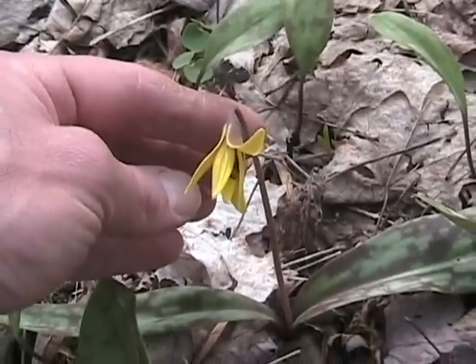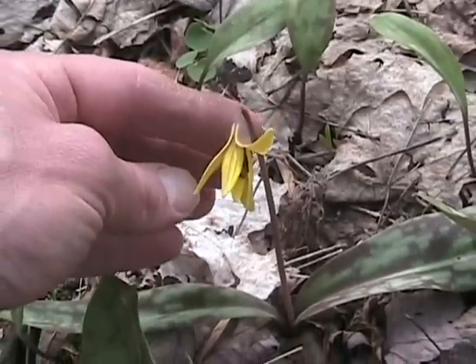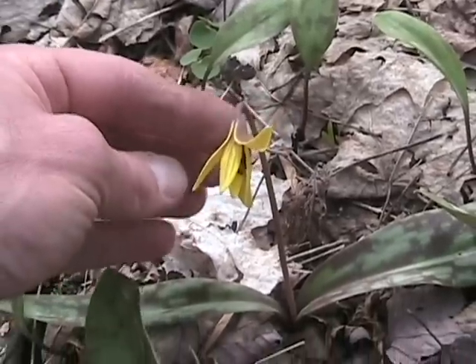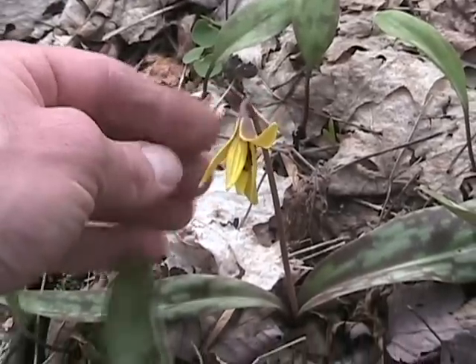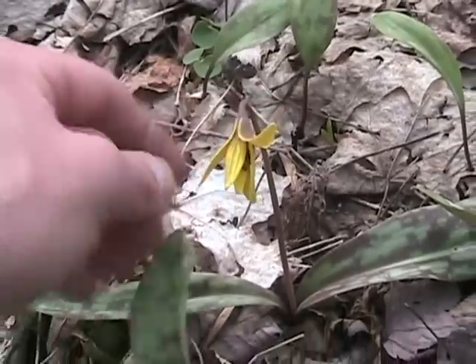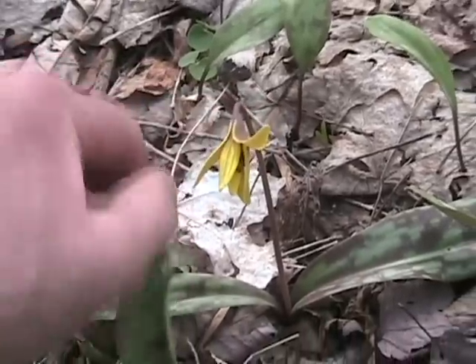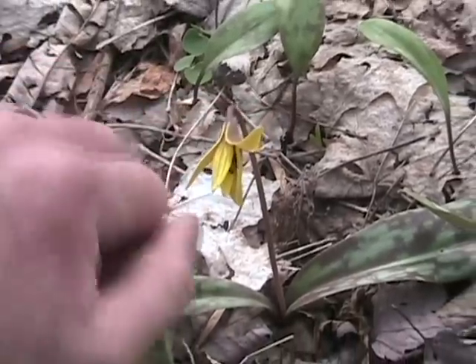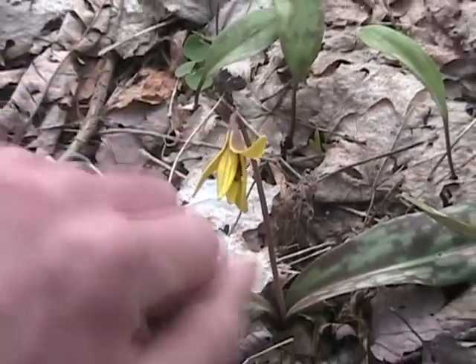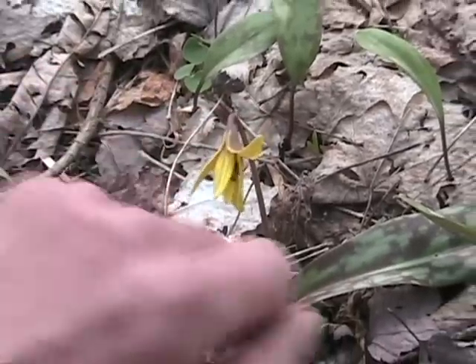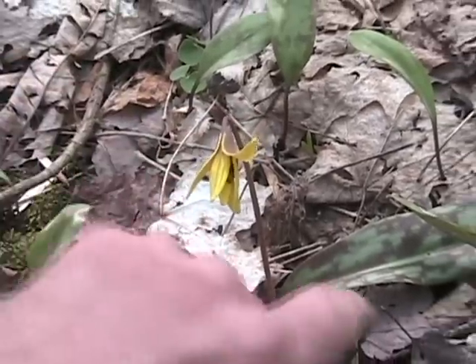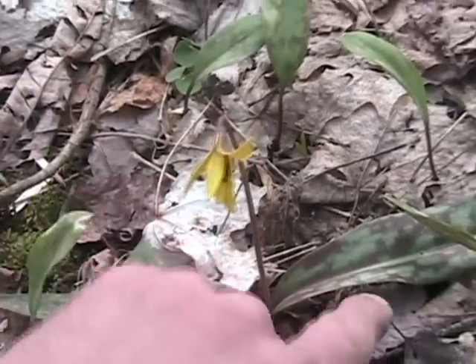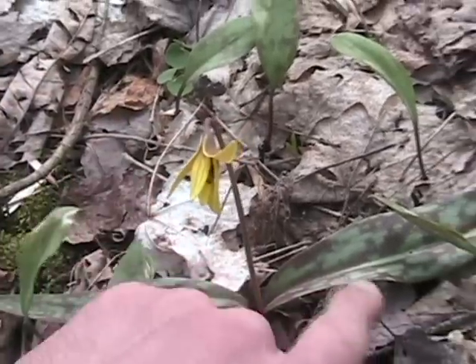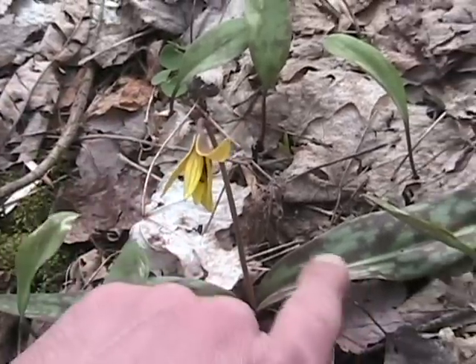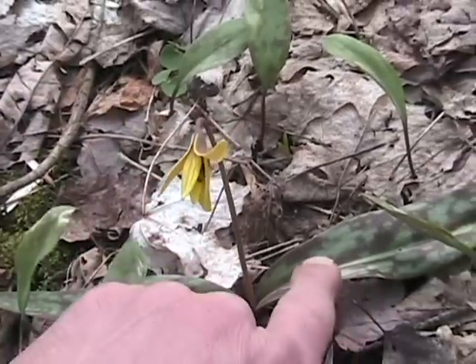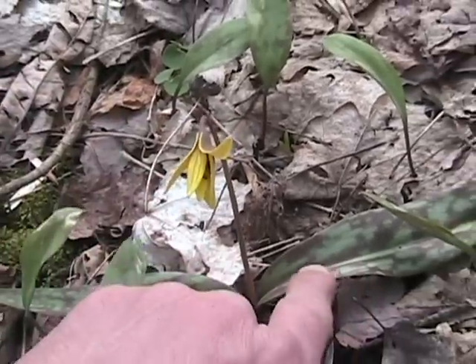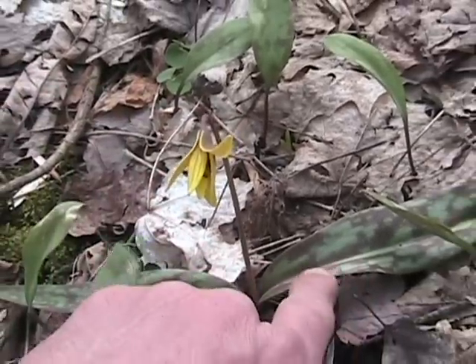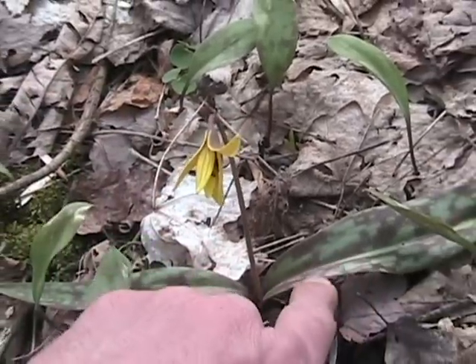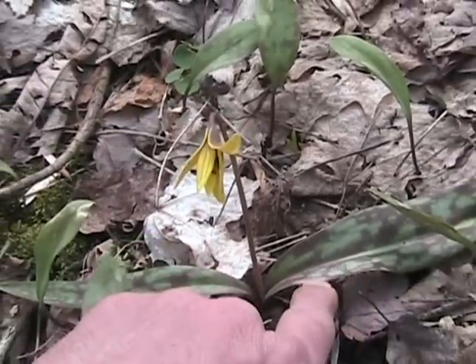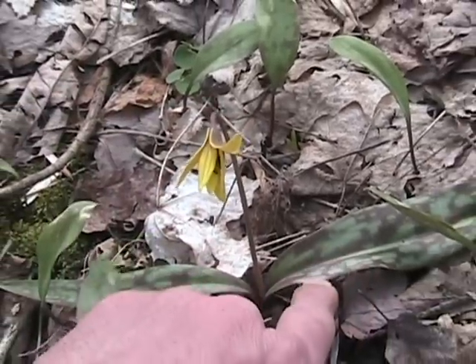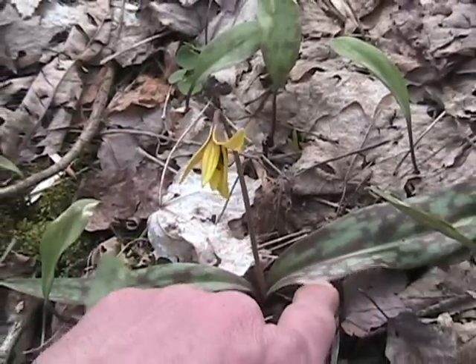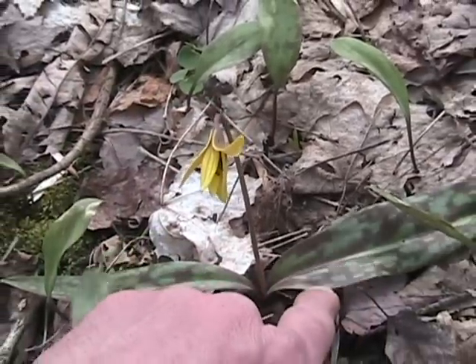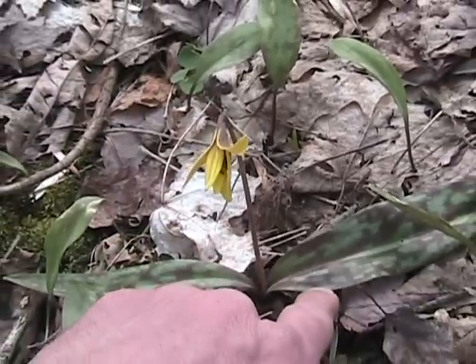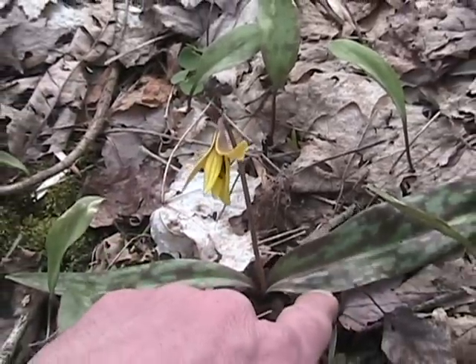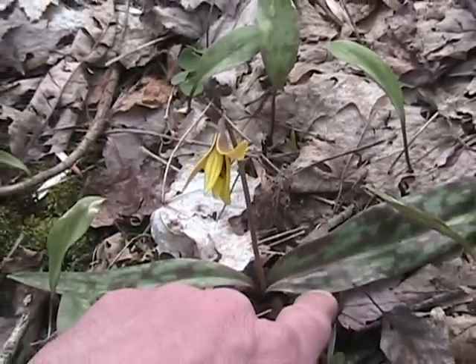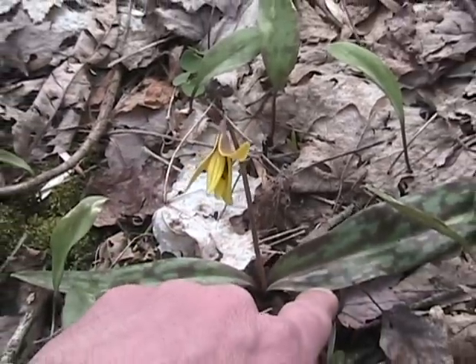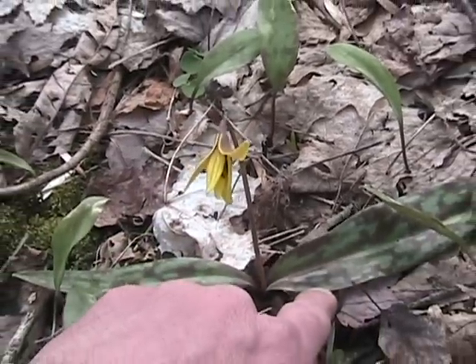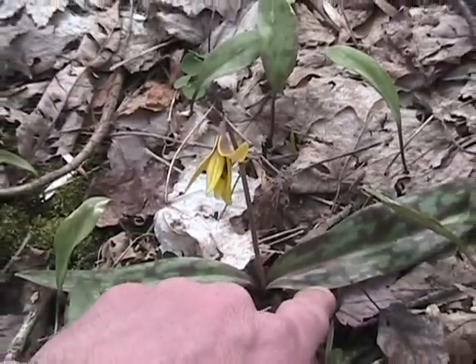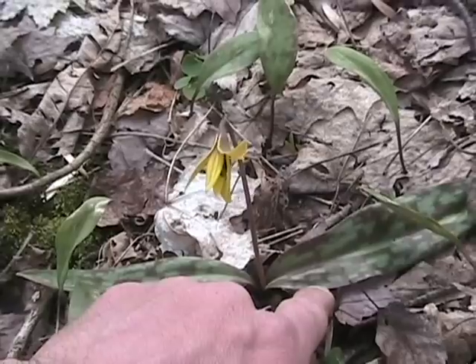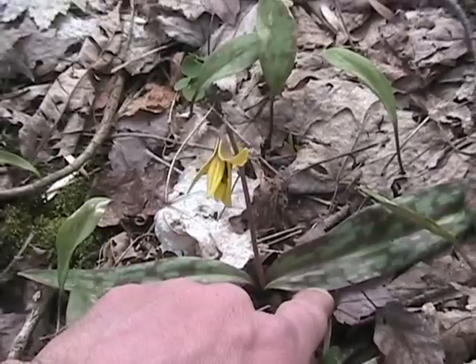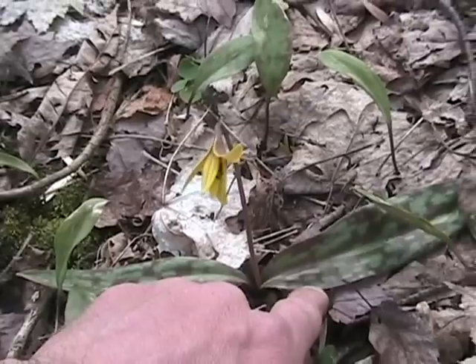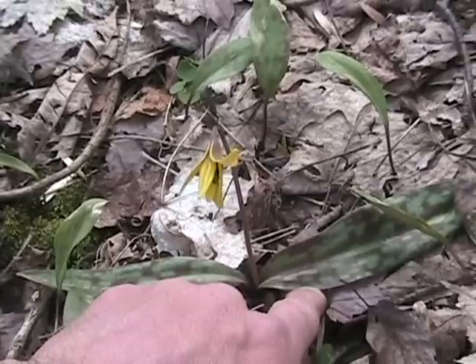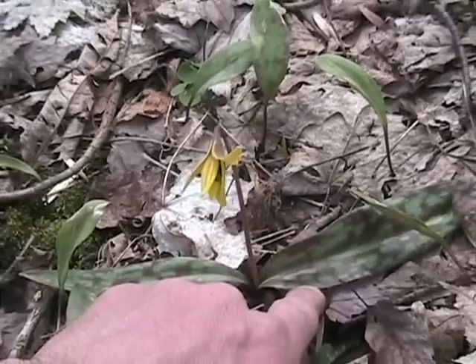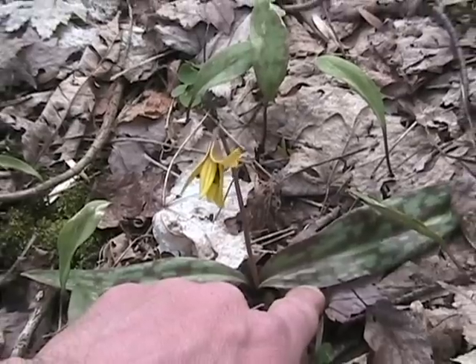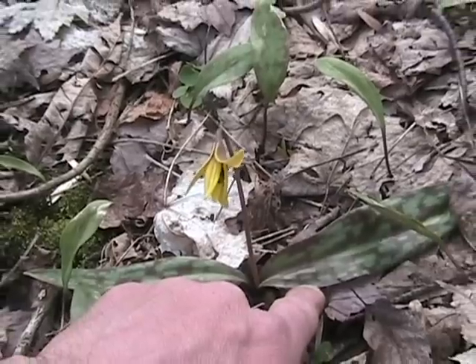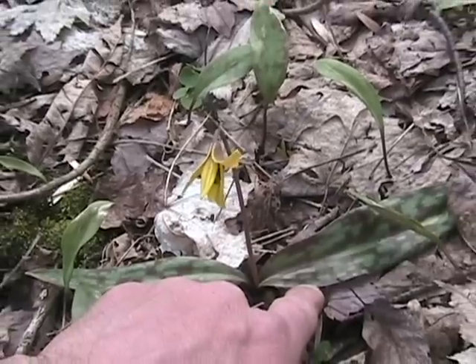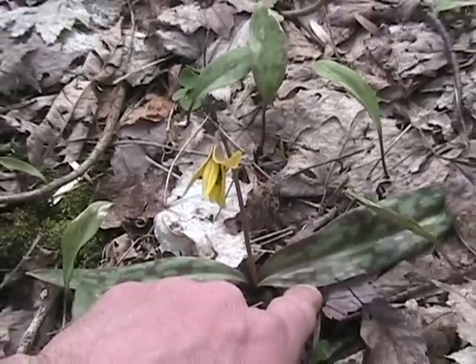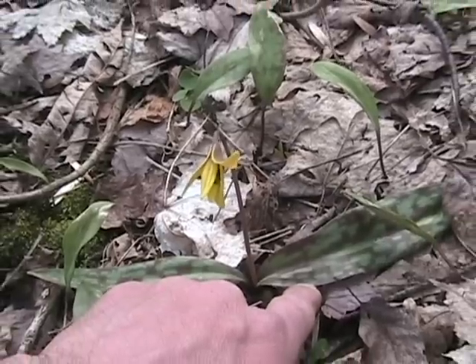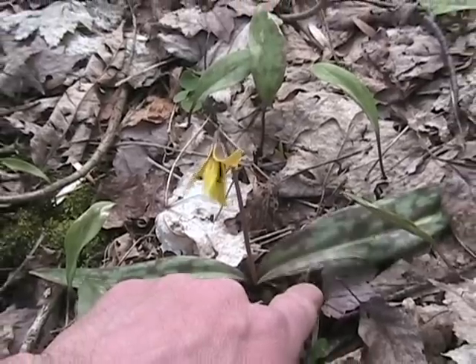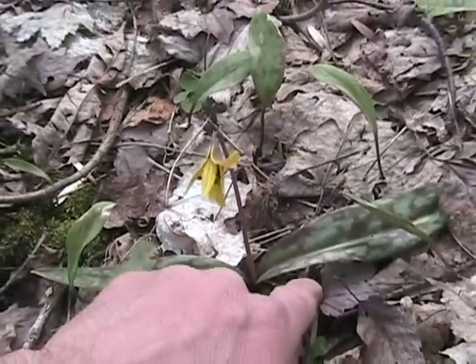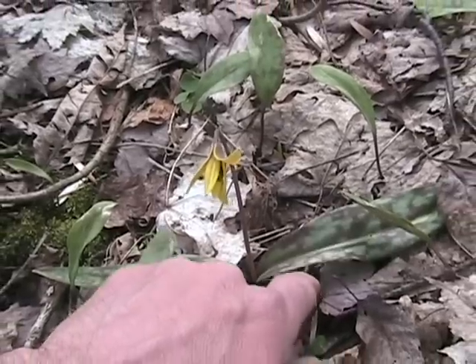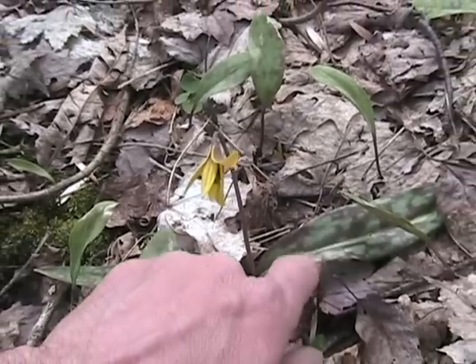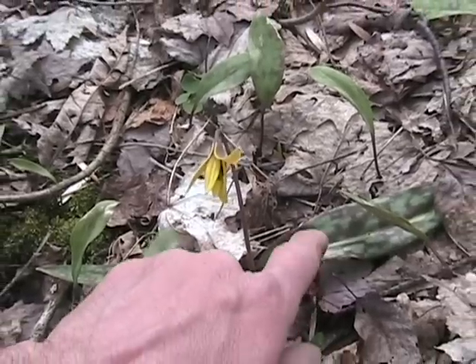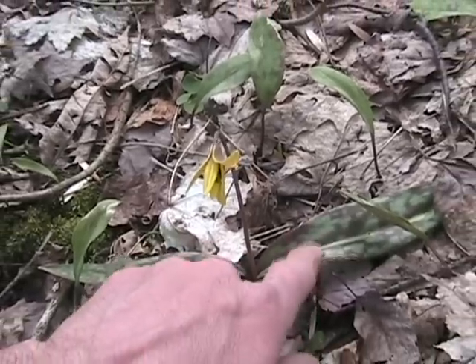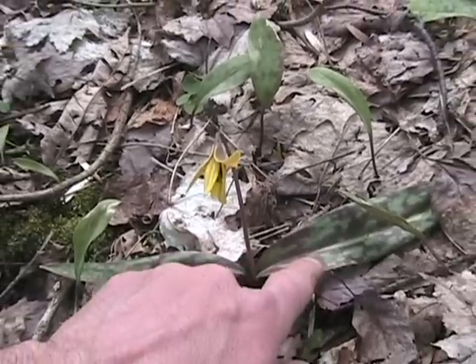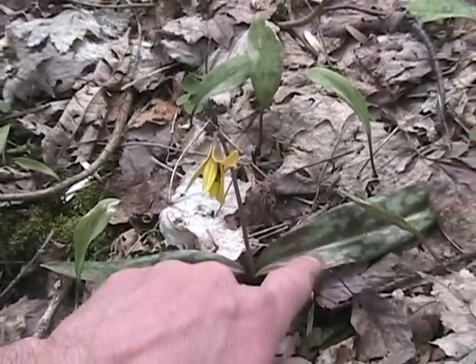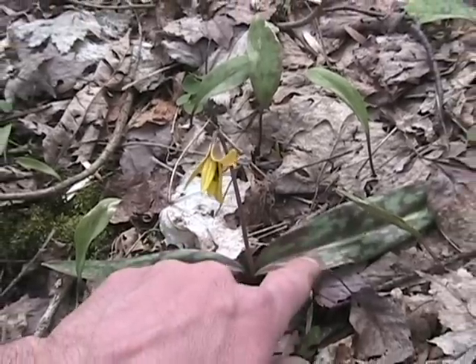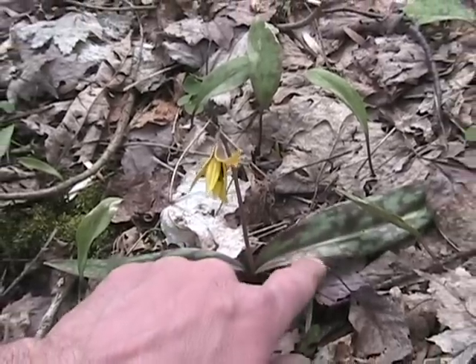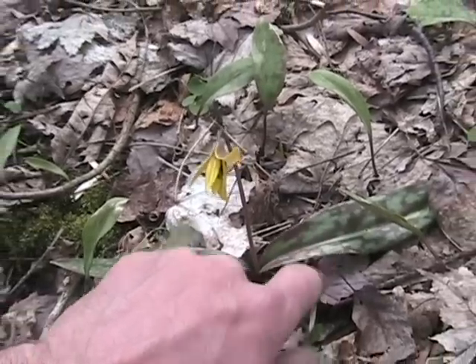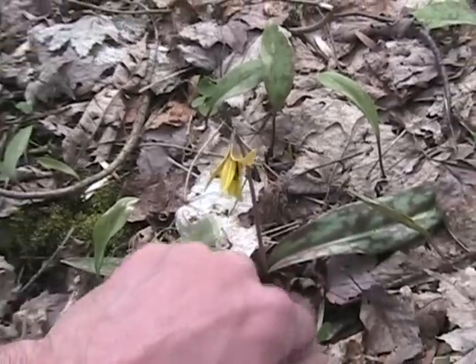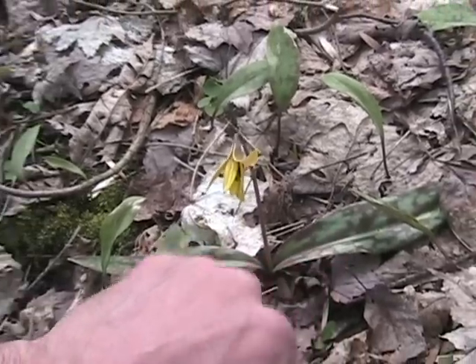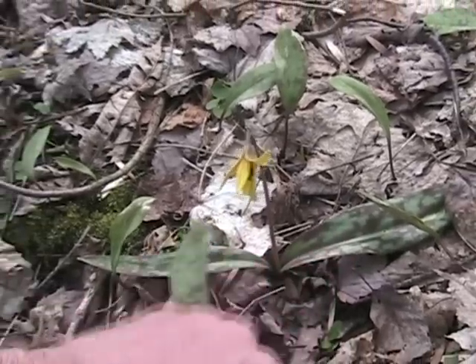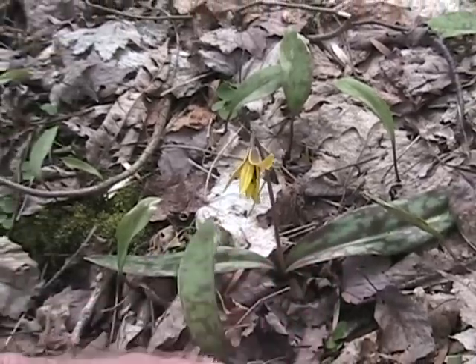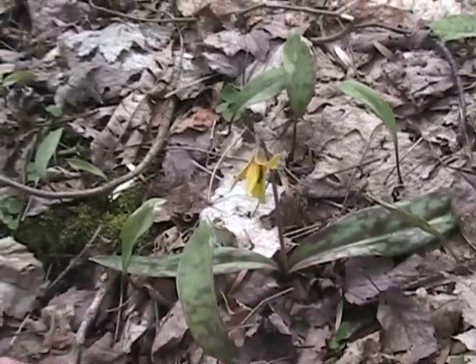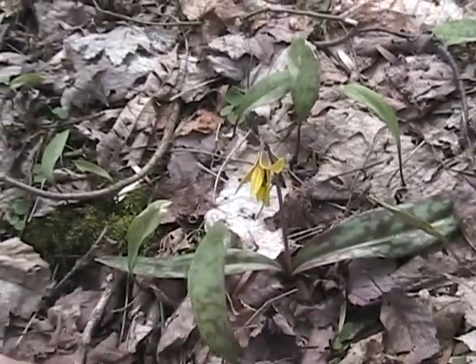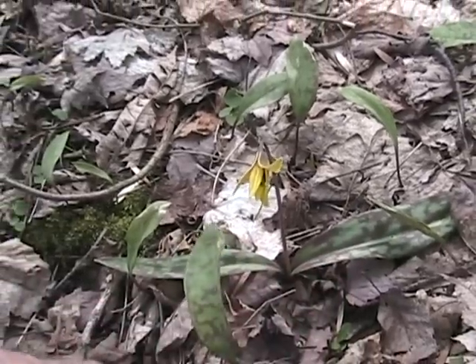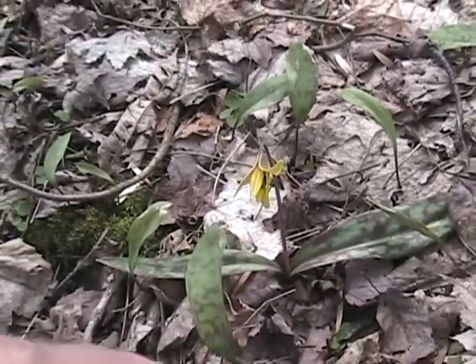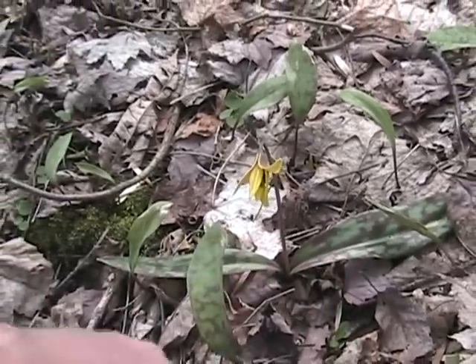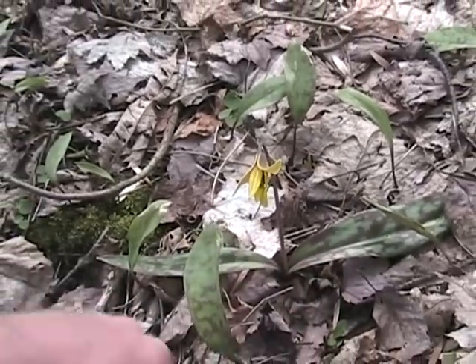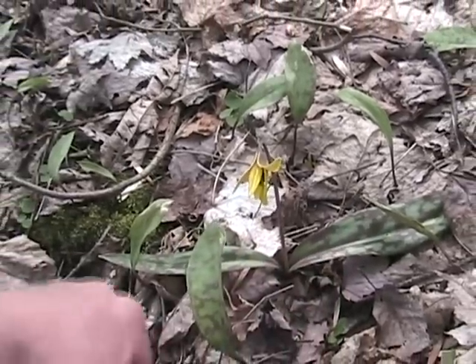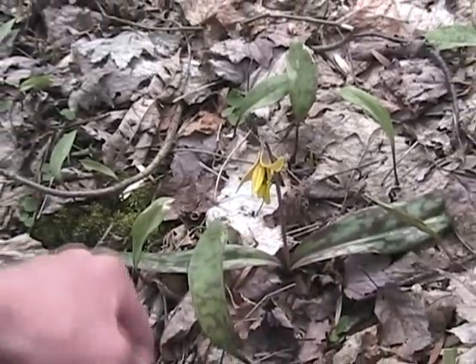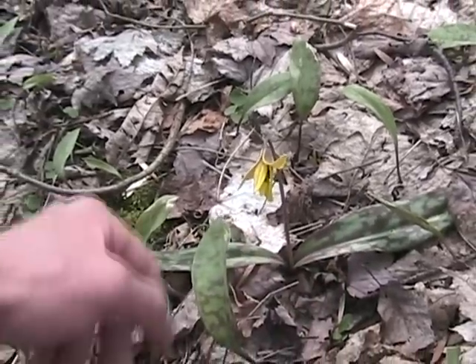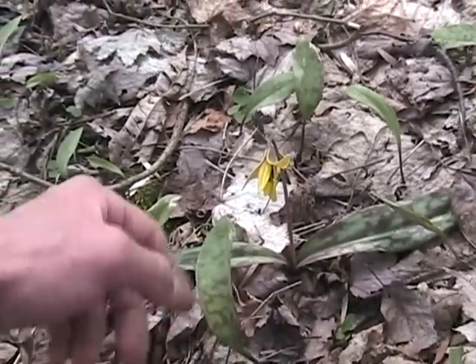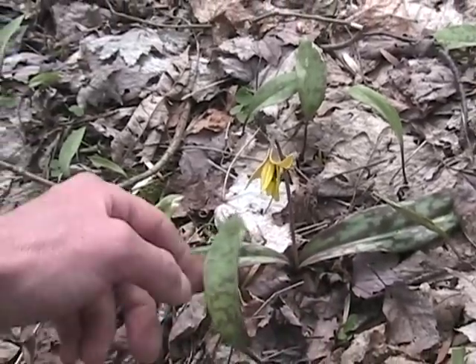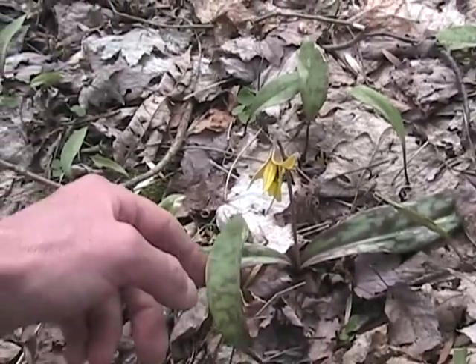Trout lily and dog-toothed violet are the same thing — a brilliant yellow flower, absolutely gorgeous. They call it the trout lily because the mottled pattern on the leaves resembles the side of a rainbow trout.